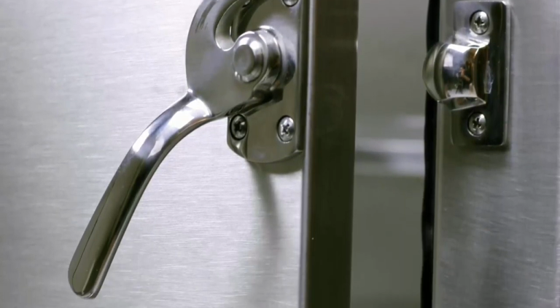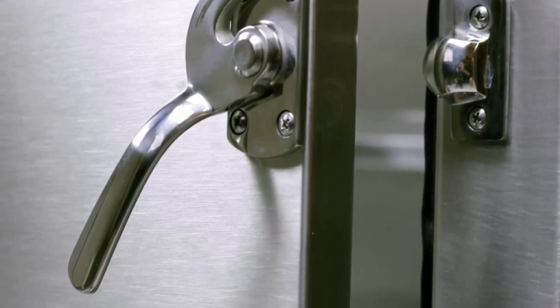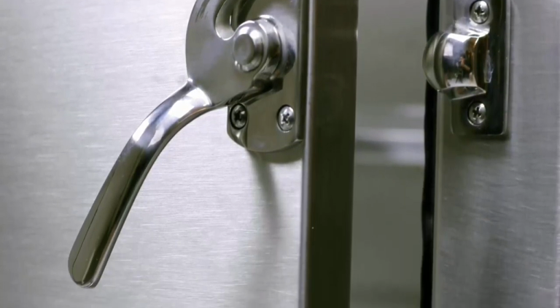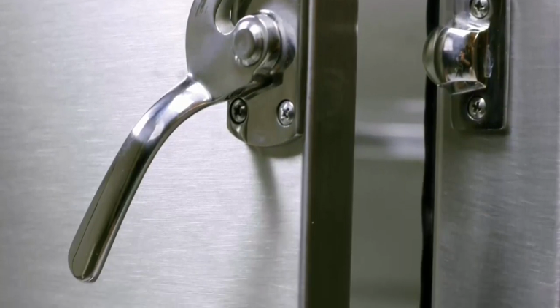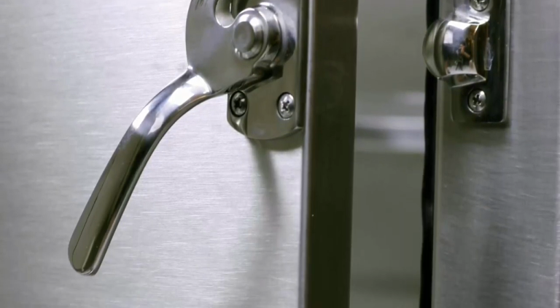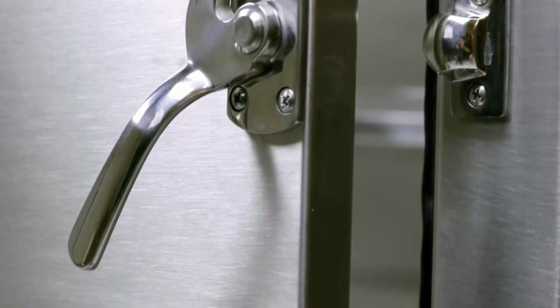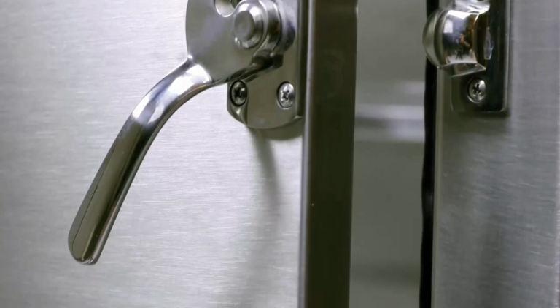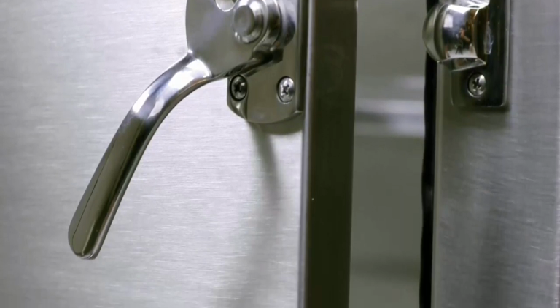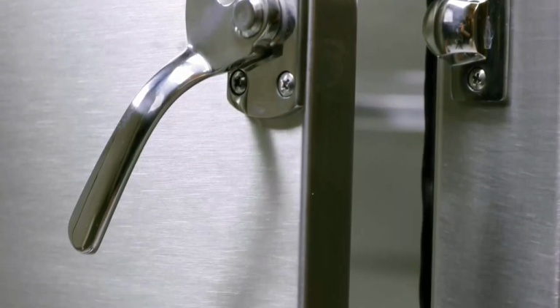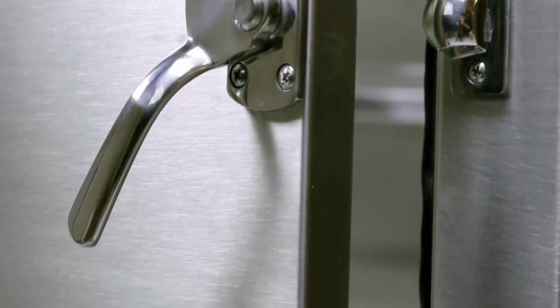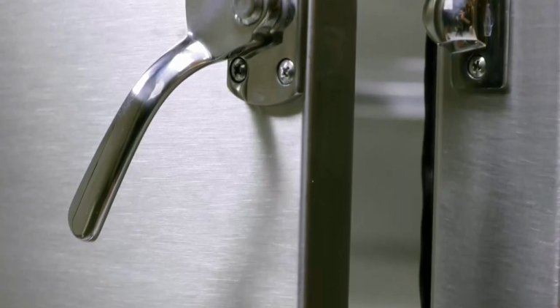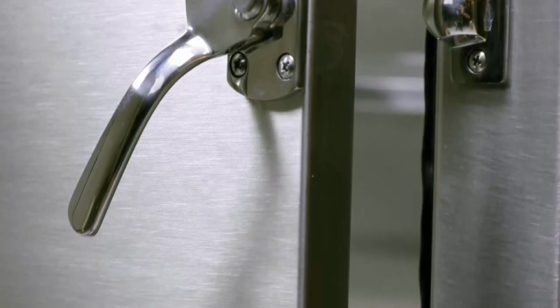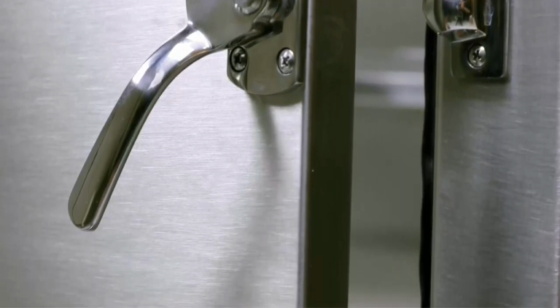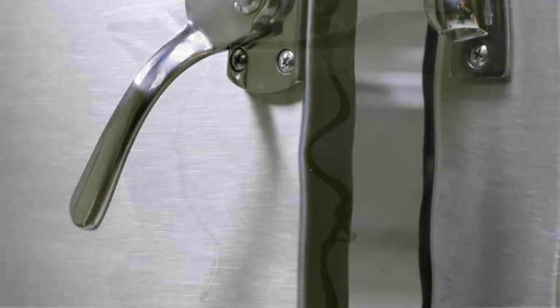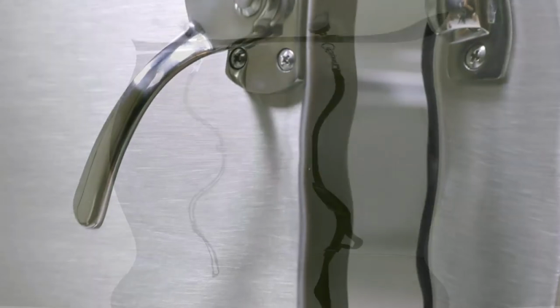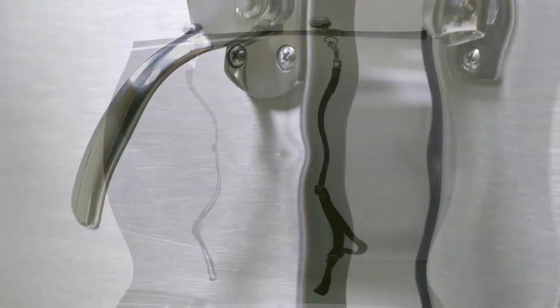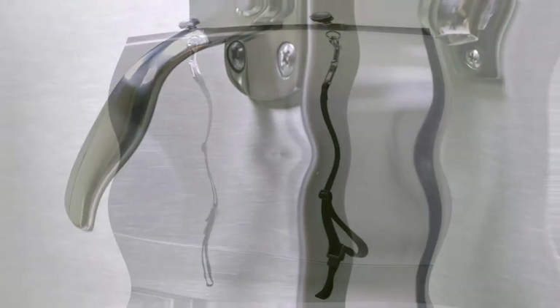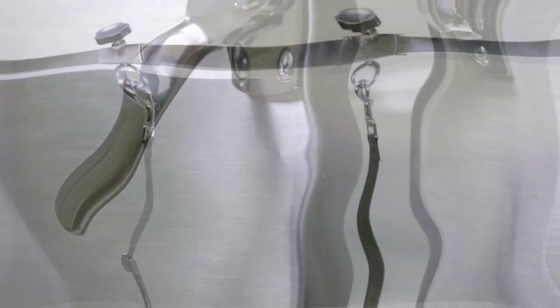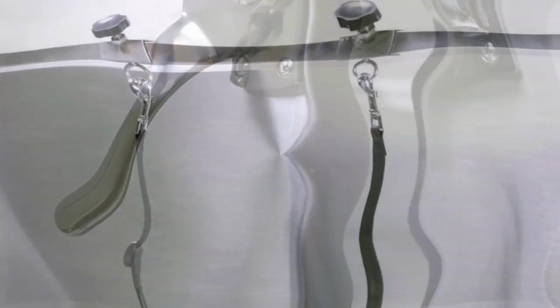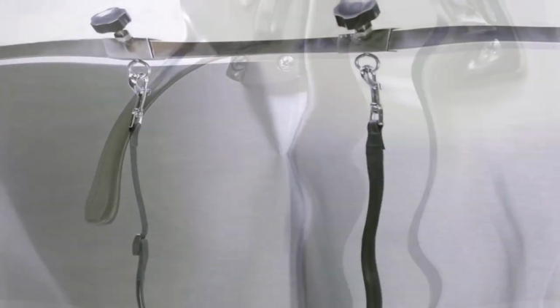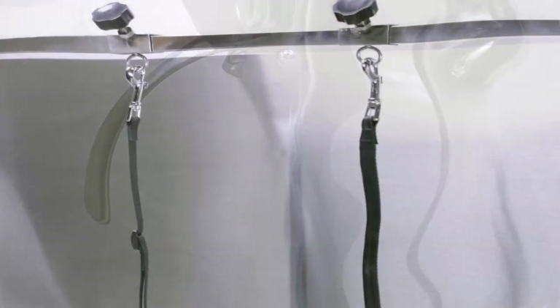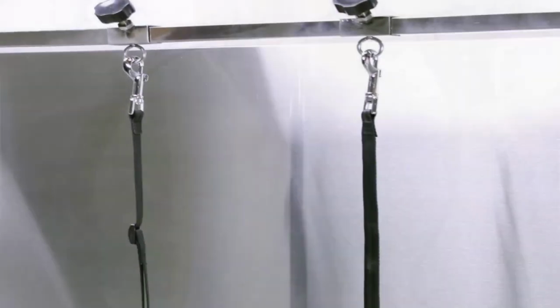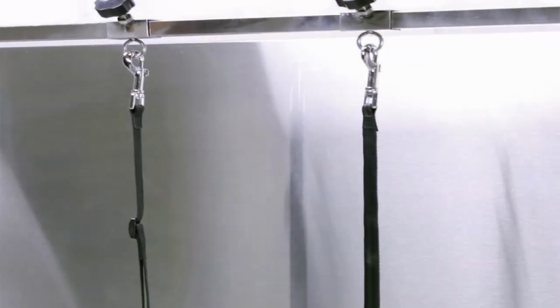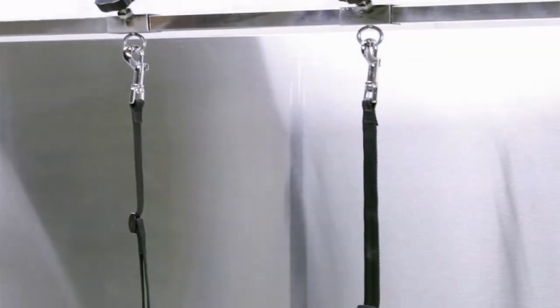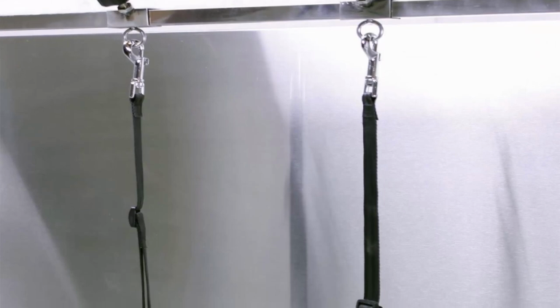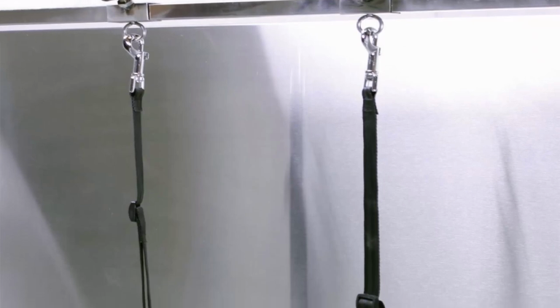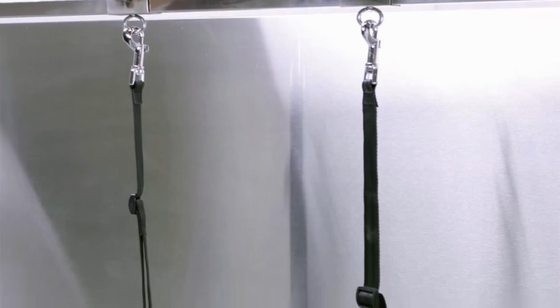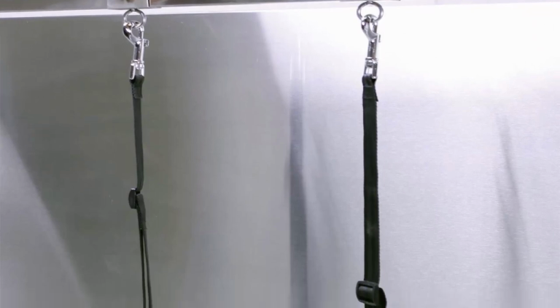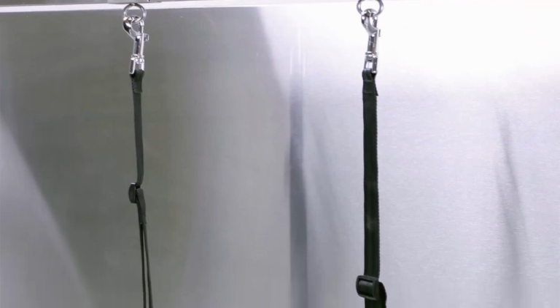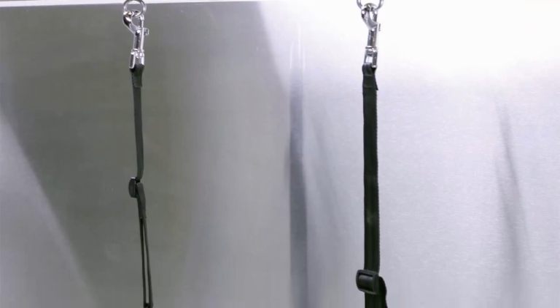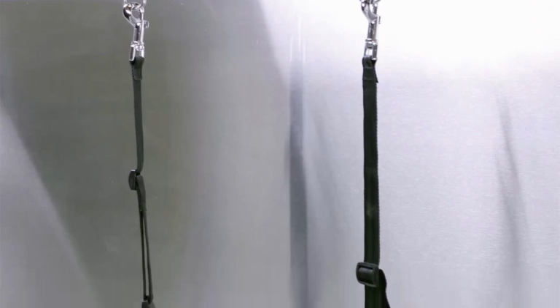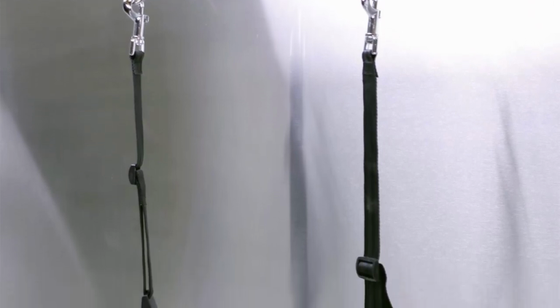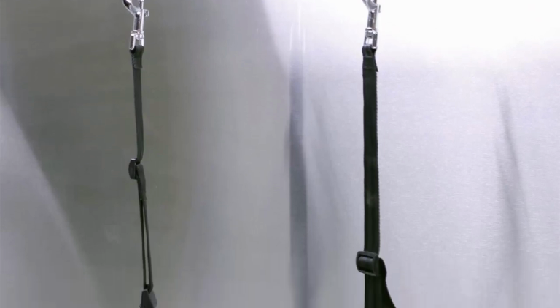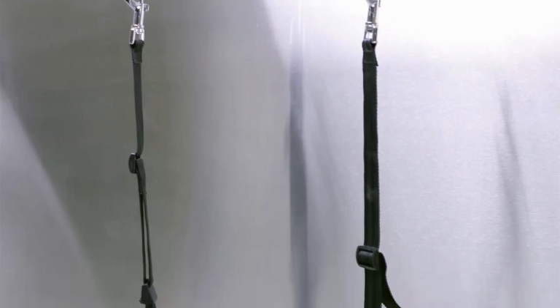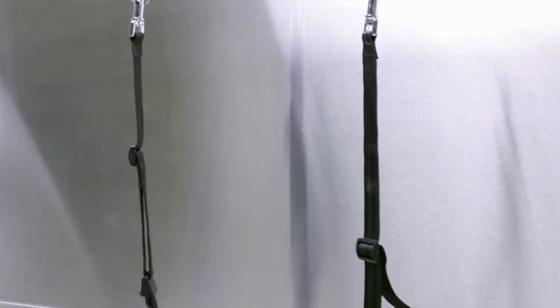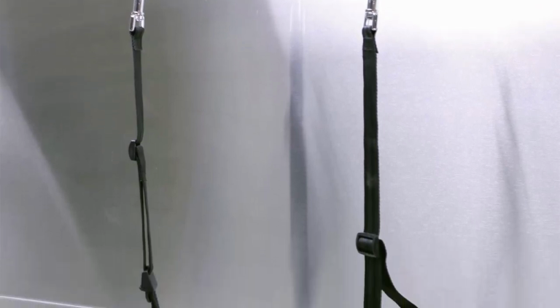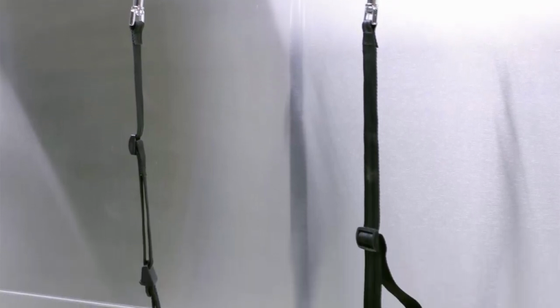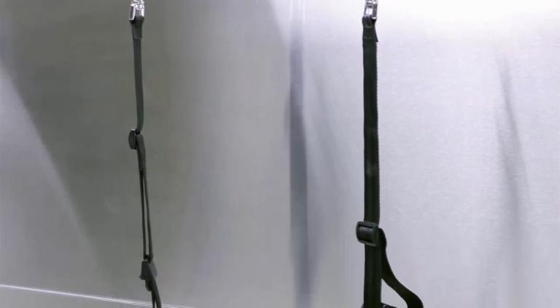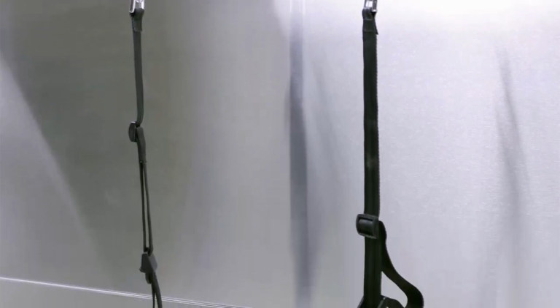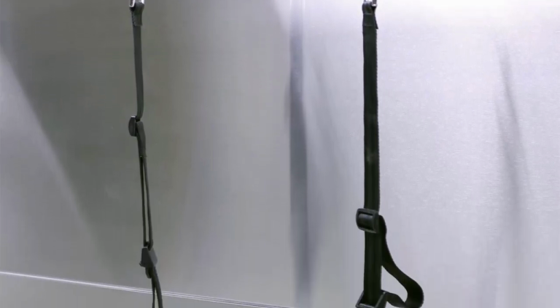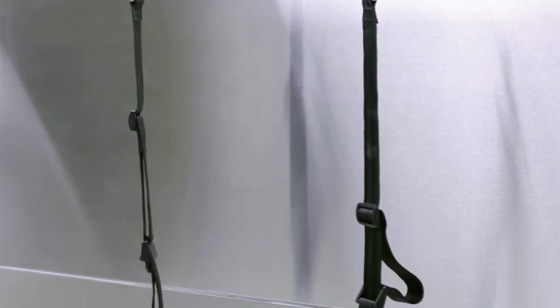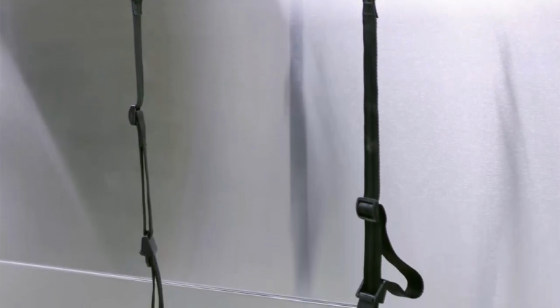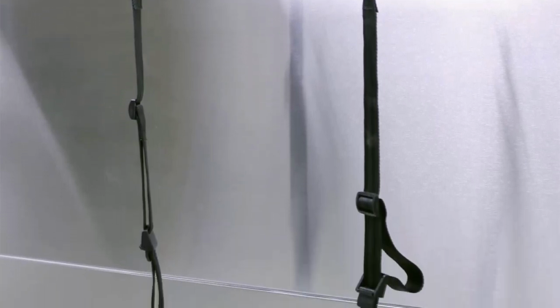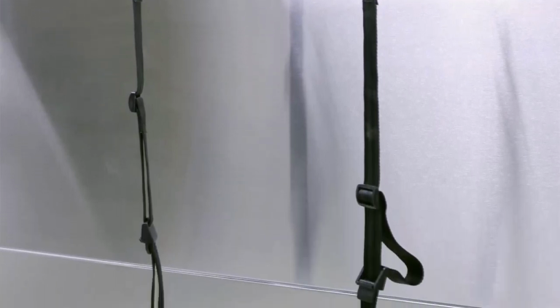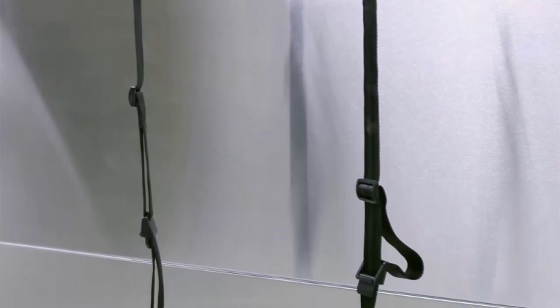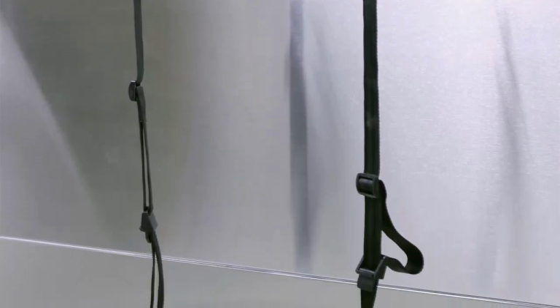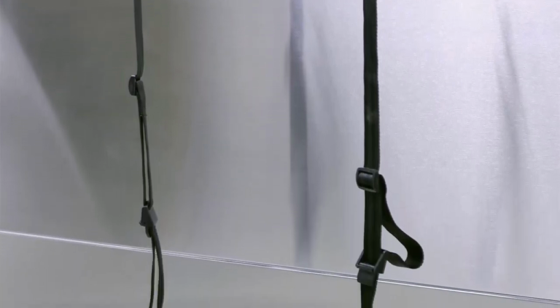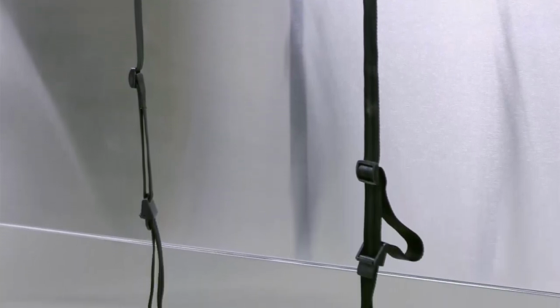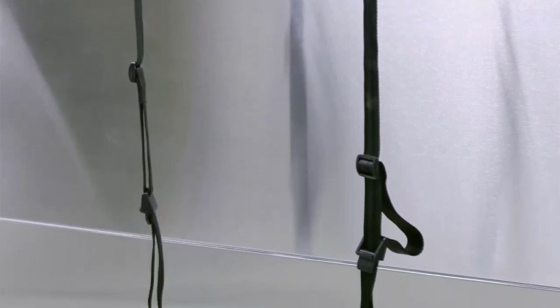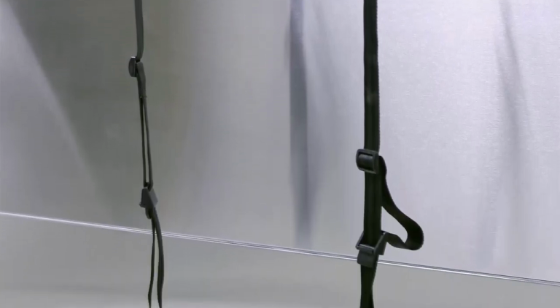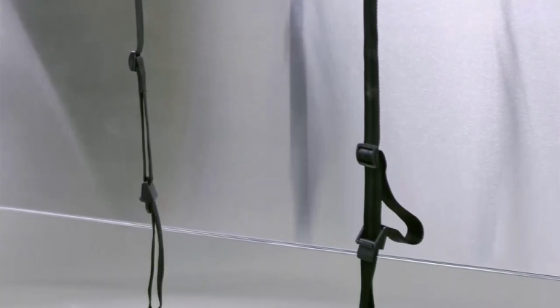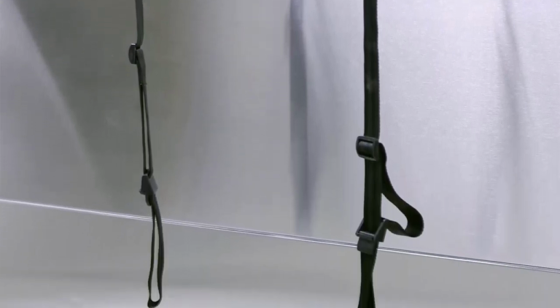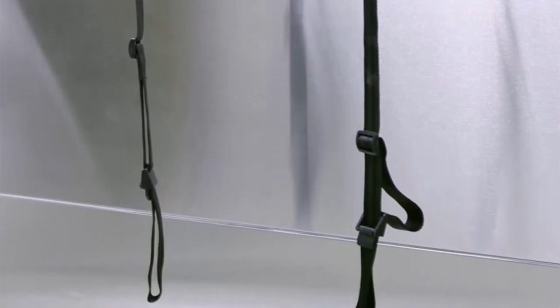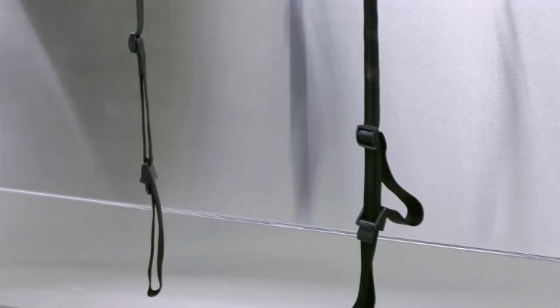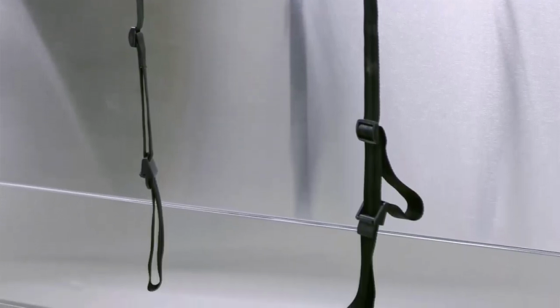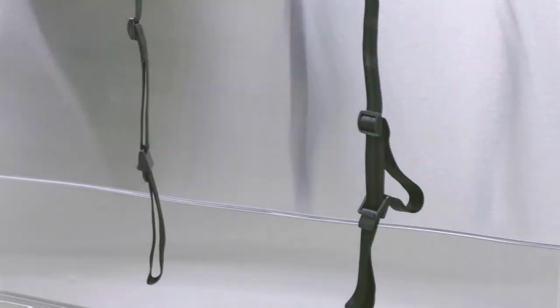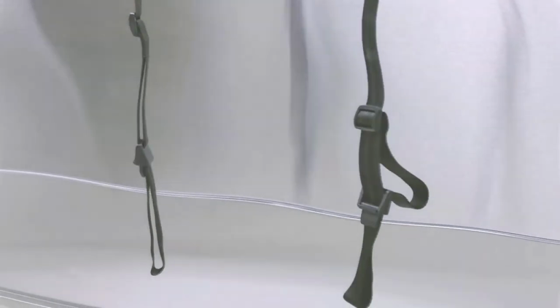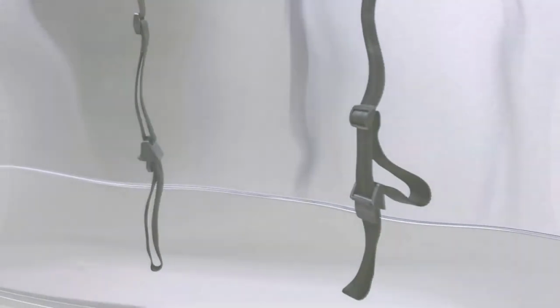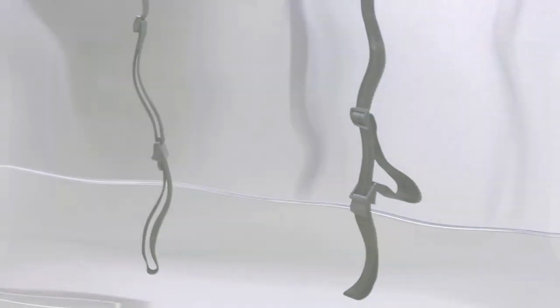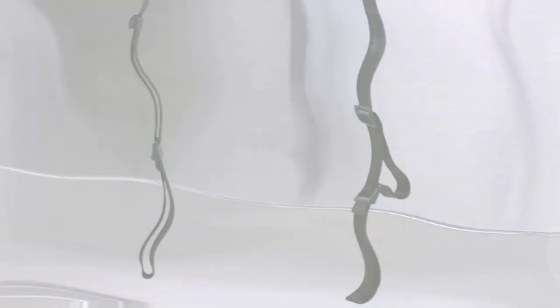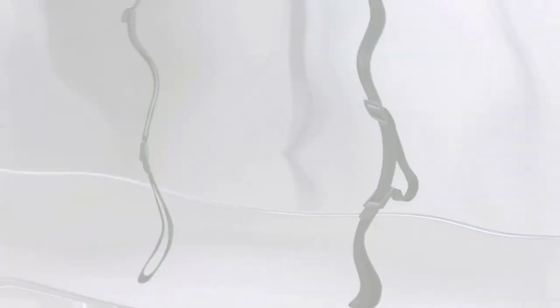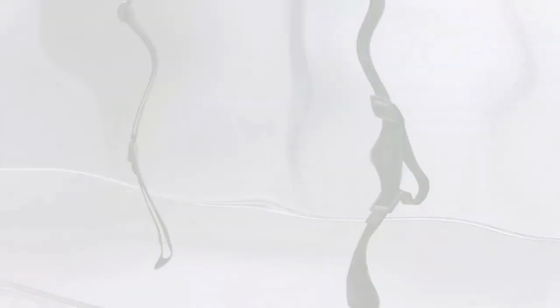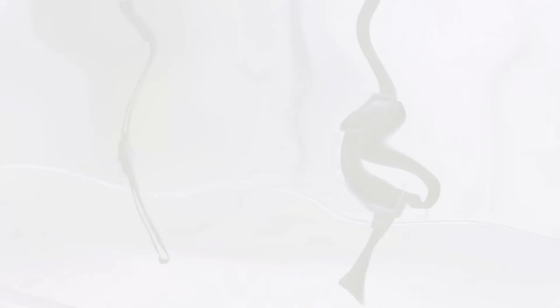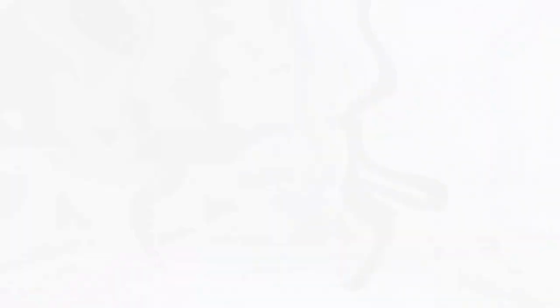Door is easy to open and securely locks closed, features watertight seals to keep water inside the tub.